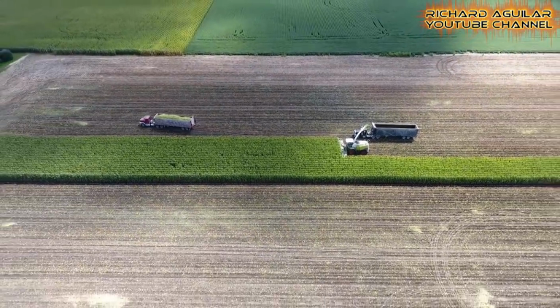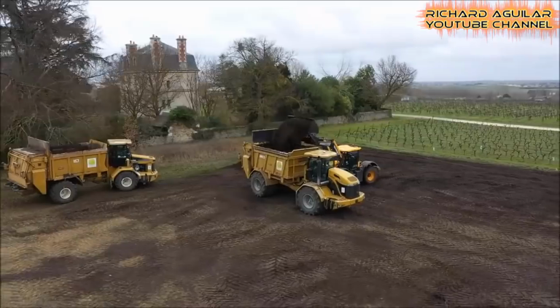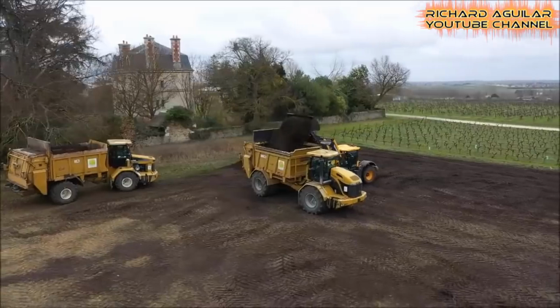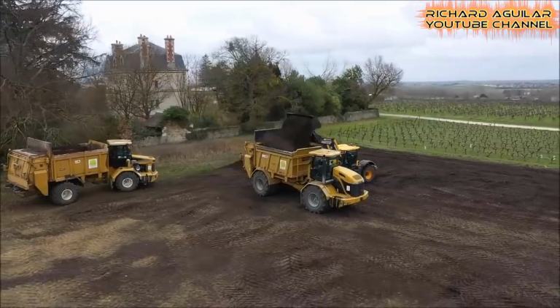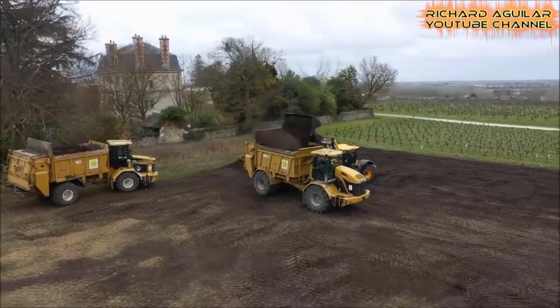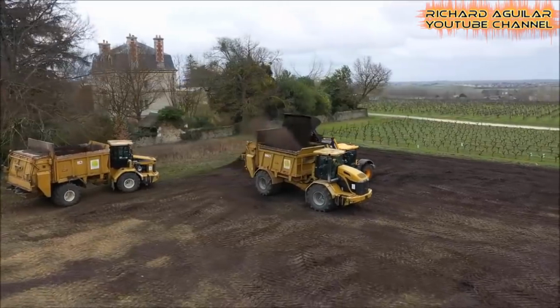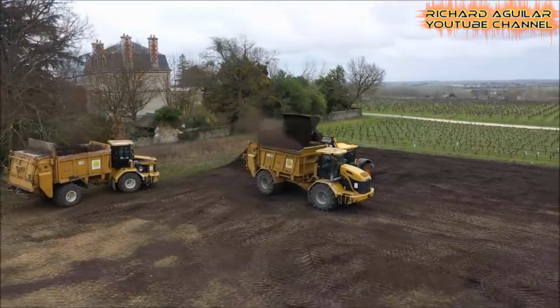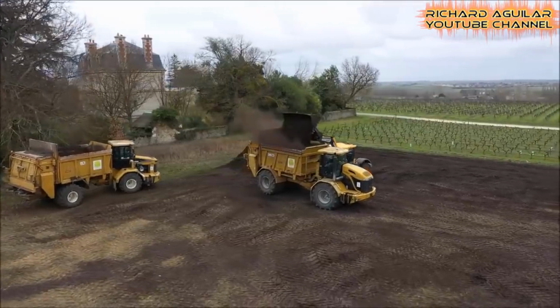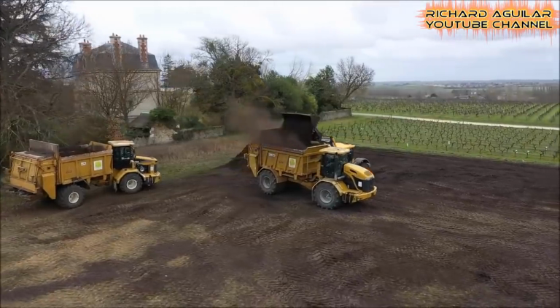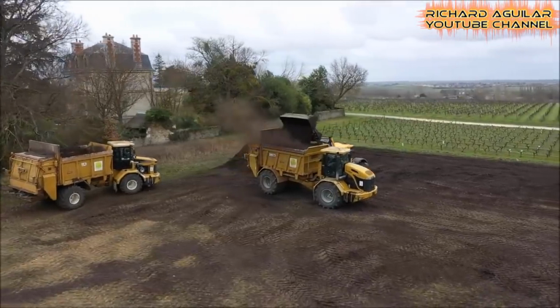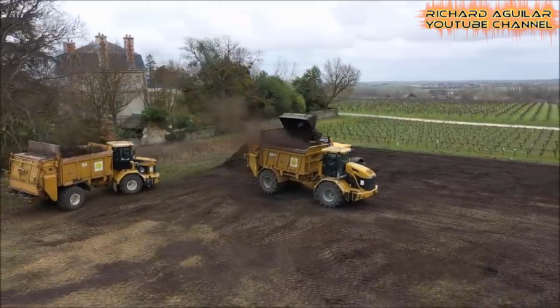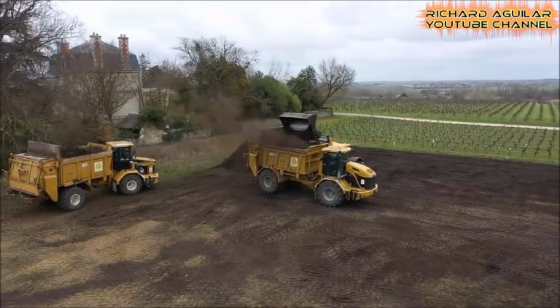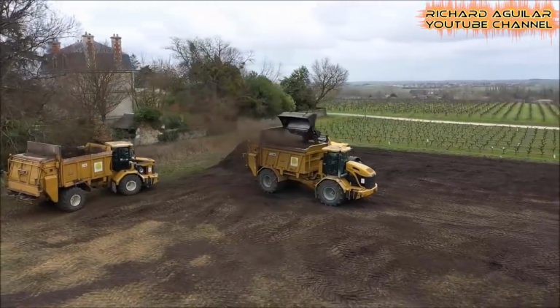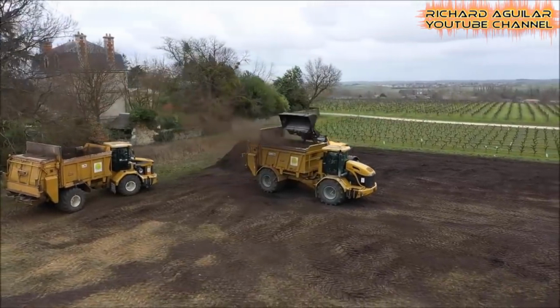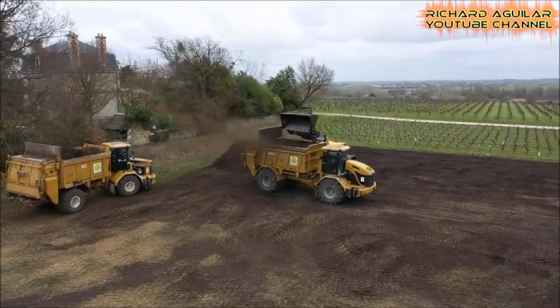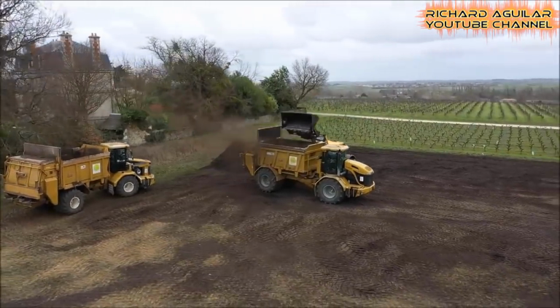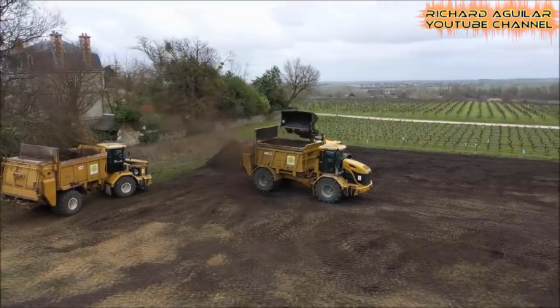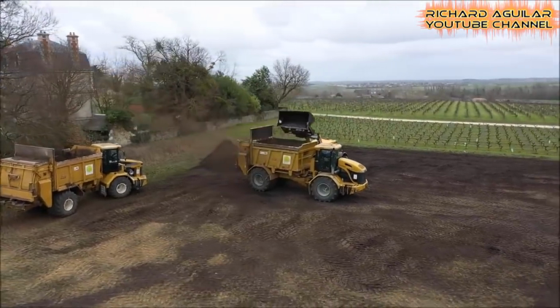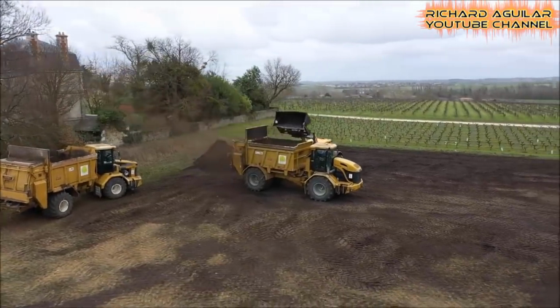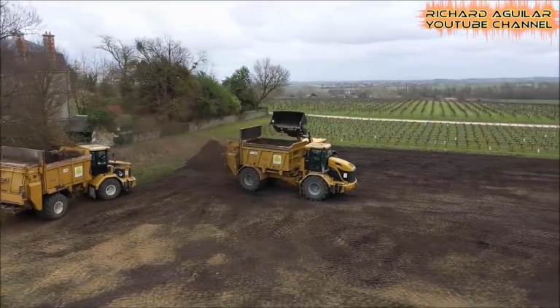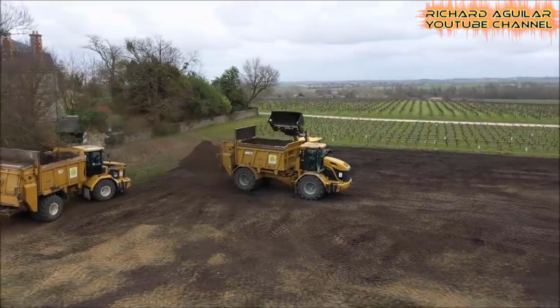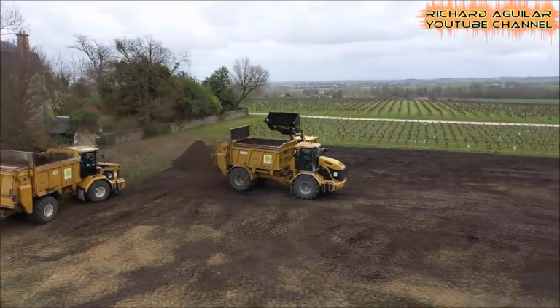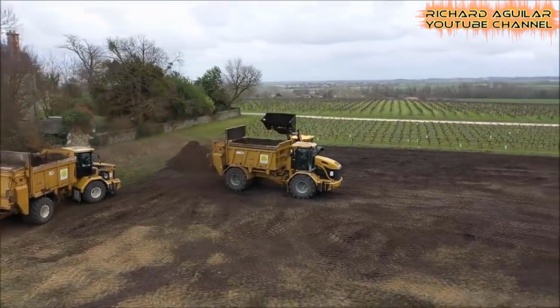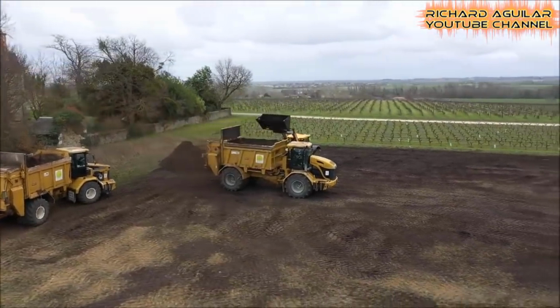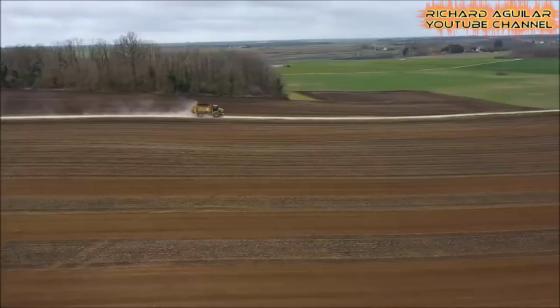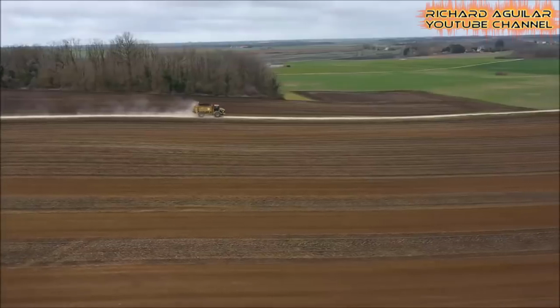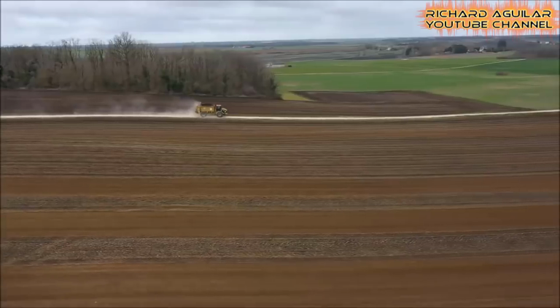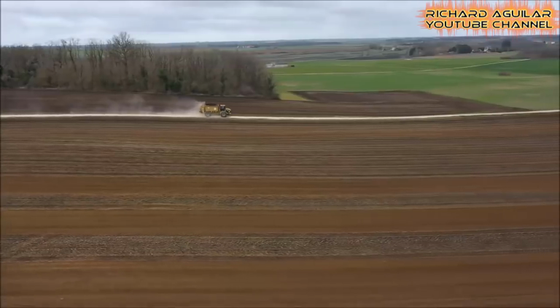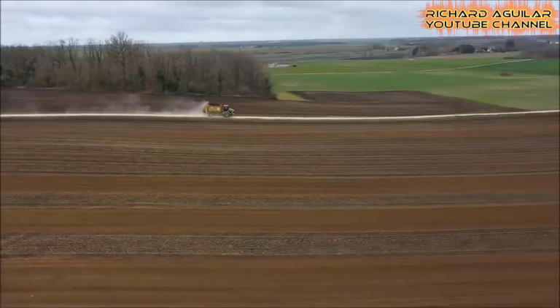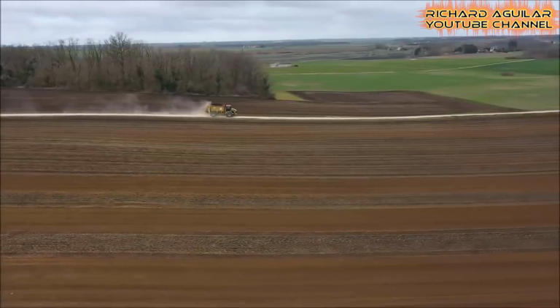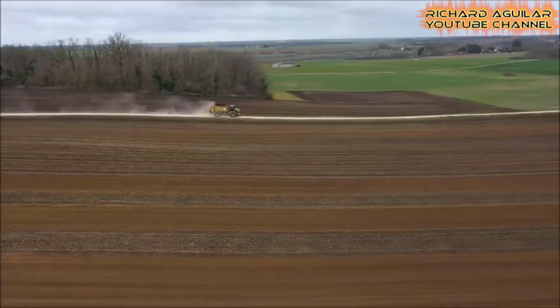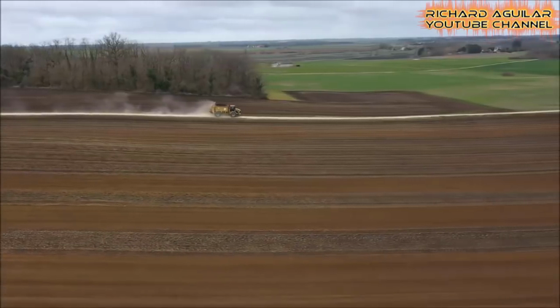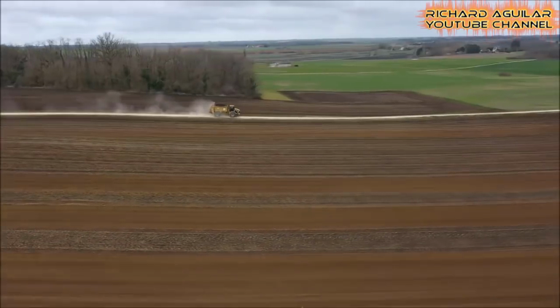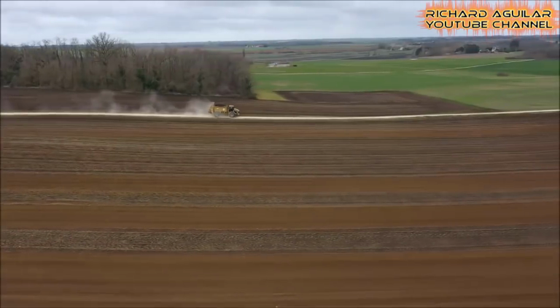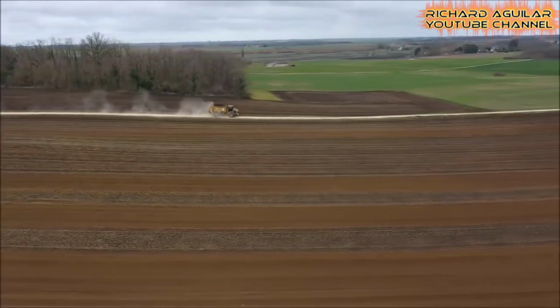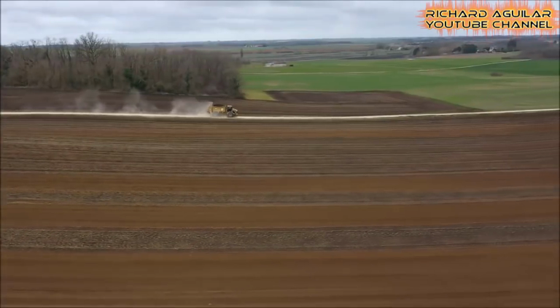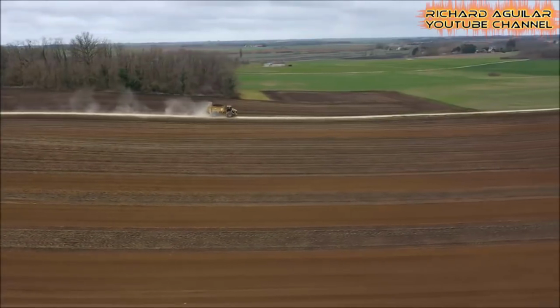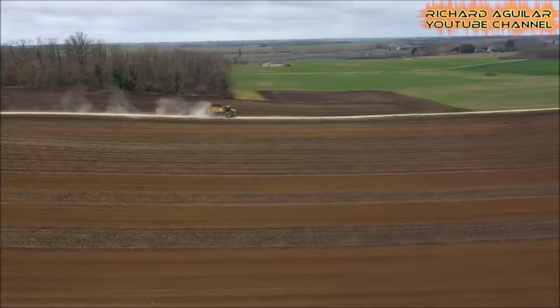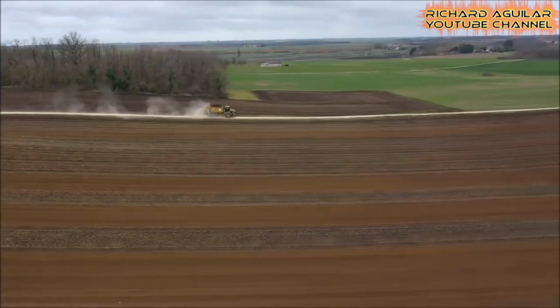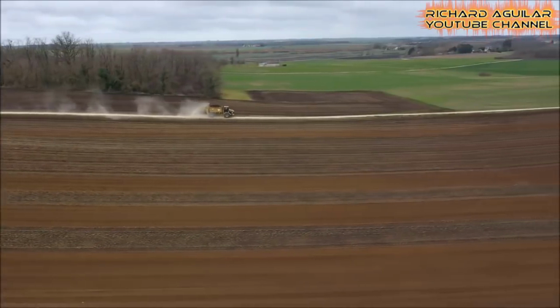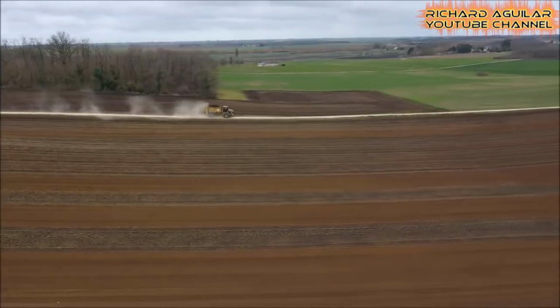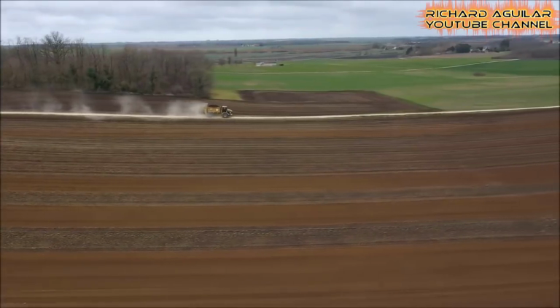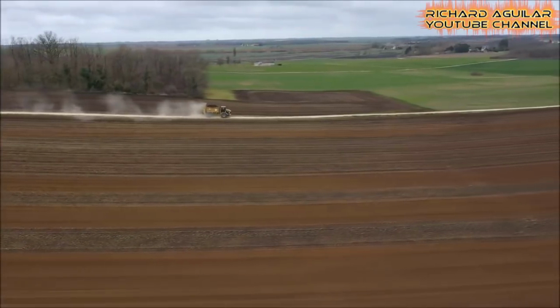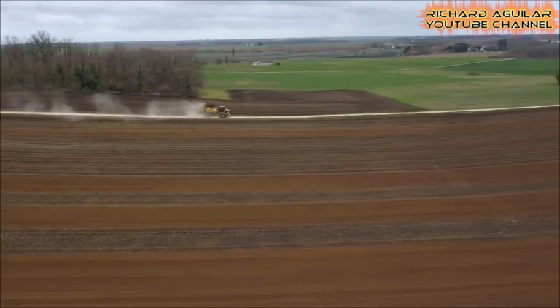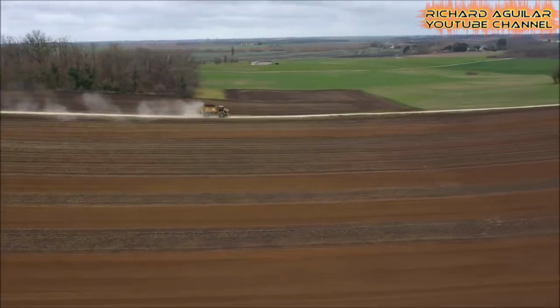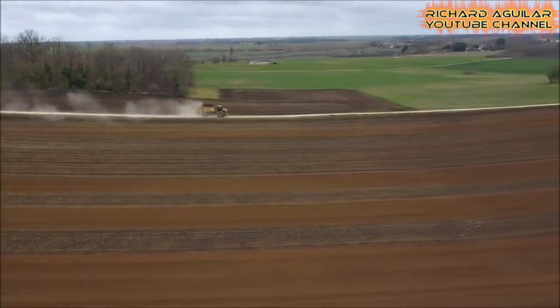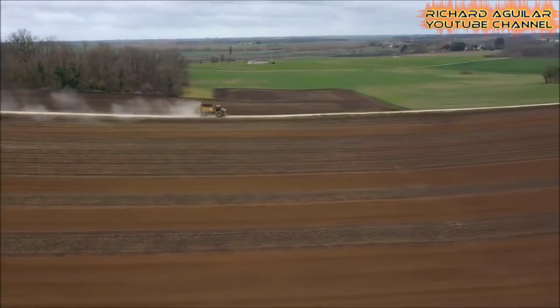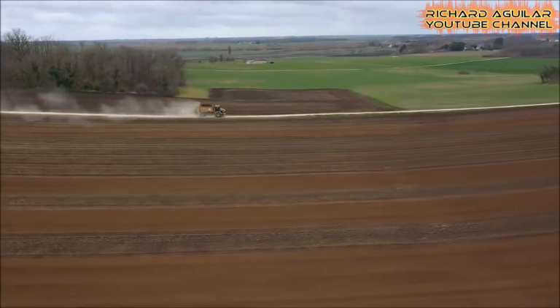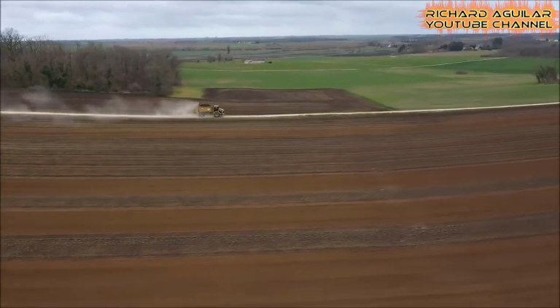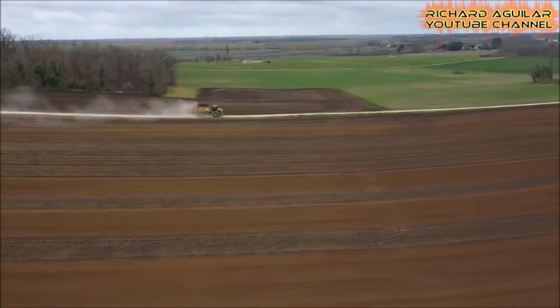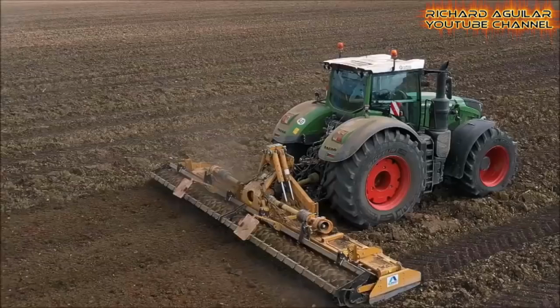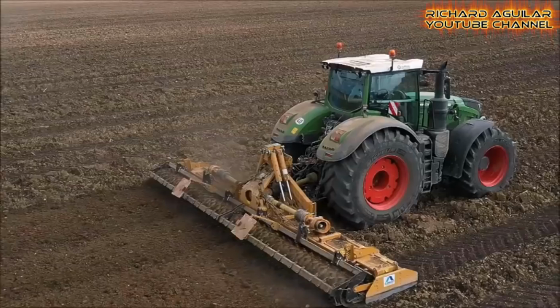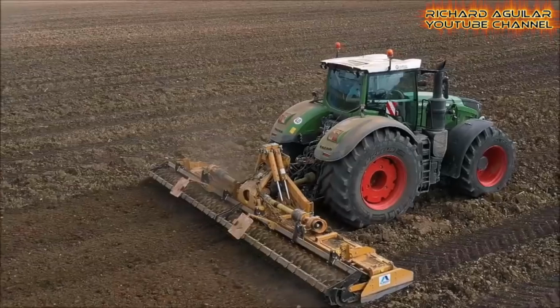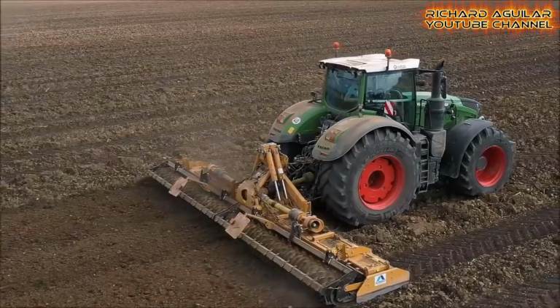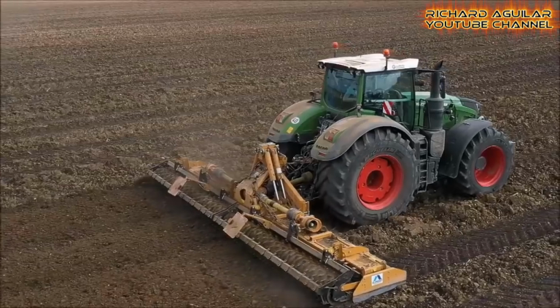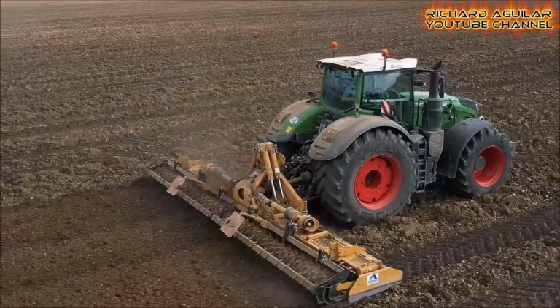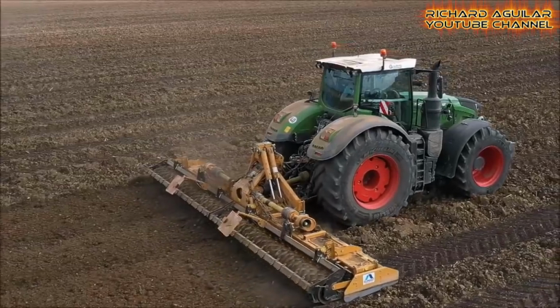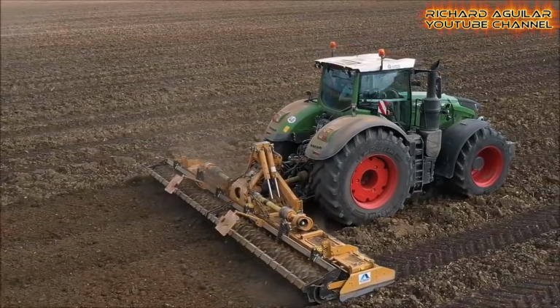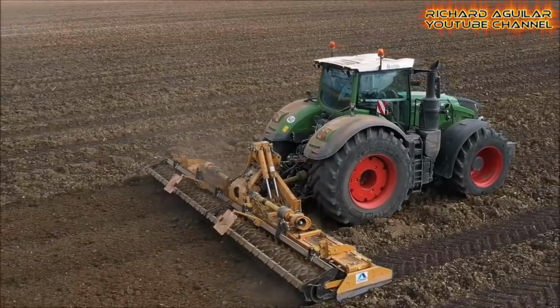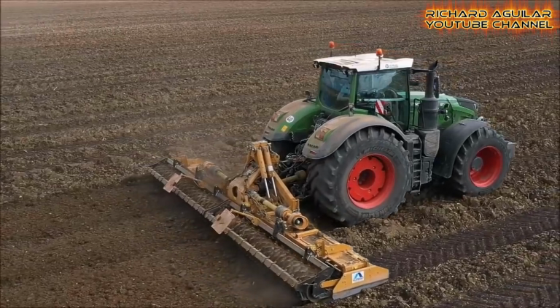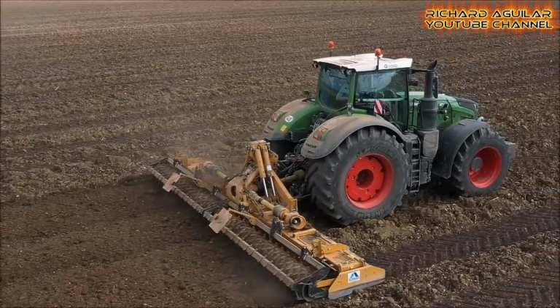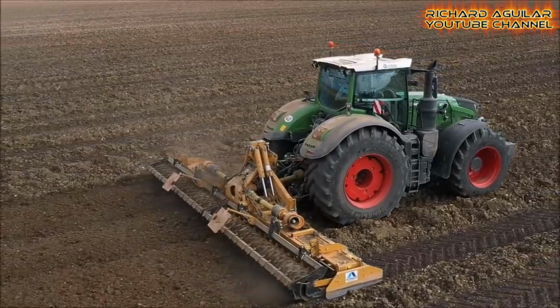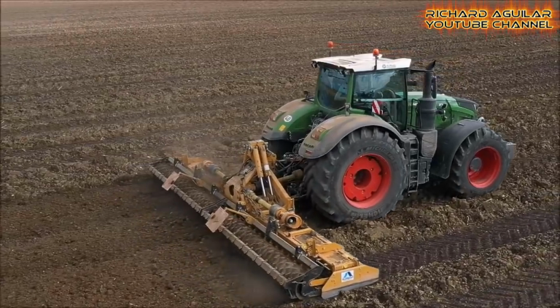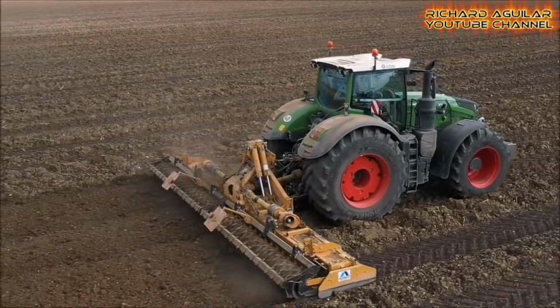So, after harvesting, of course, it's time to plow the ground so that we can replant another corn again. Watch this.